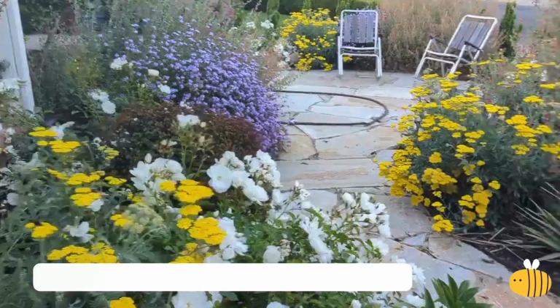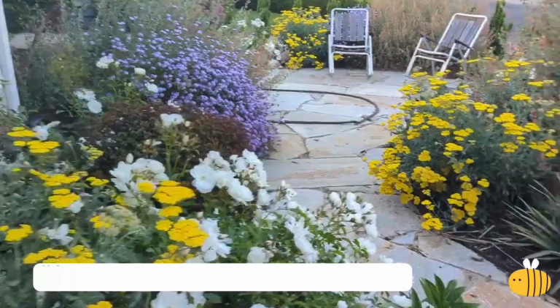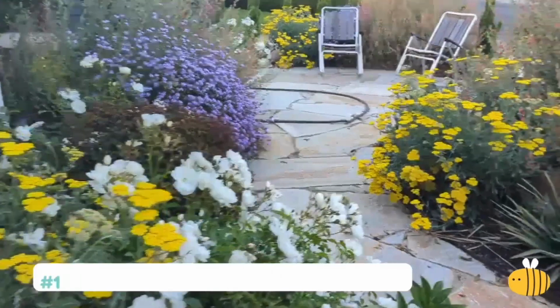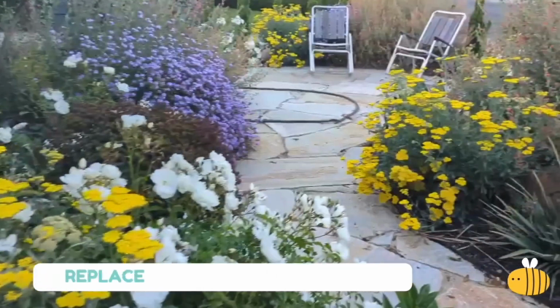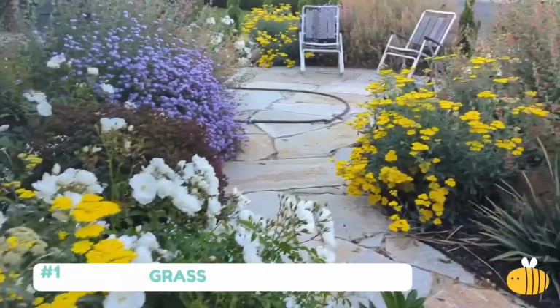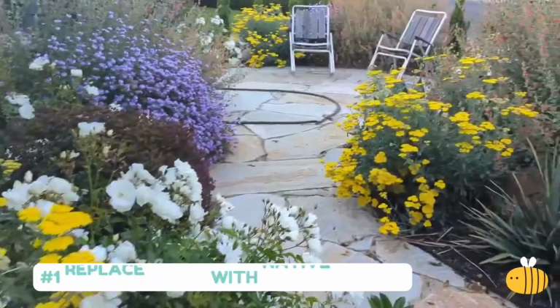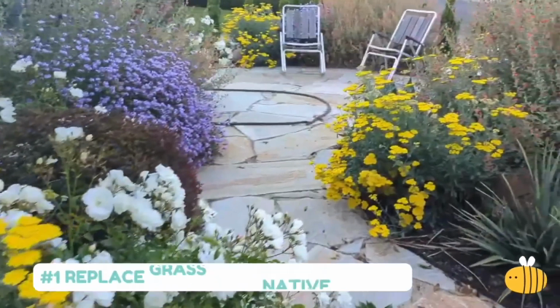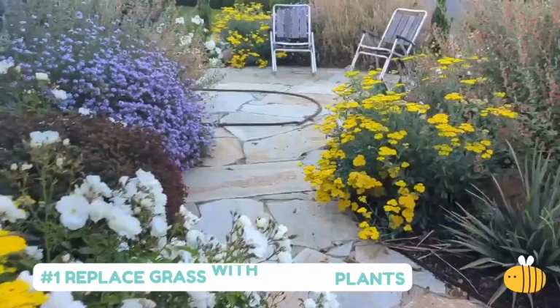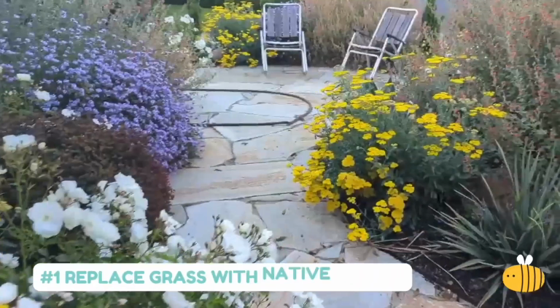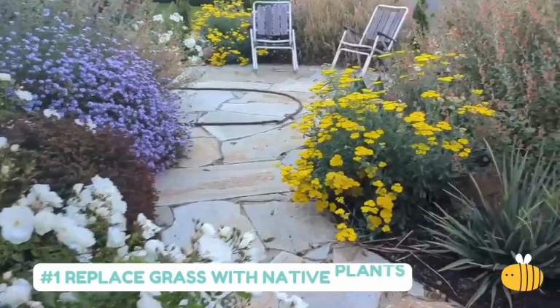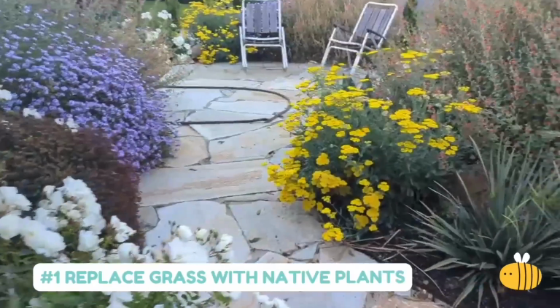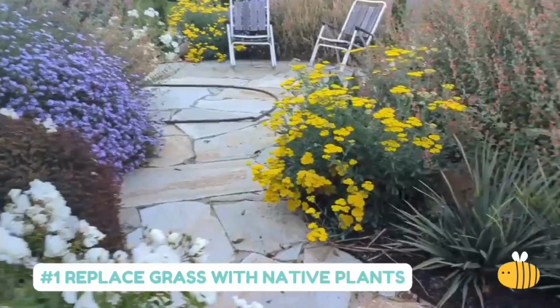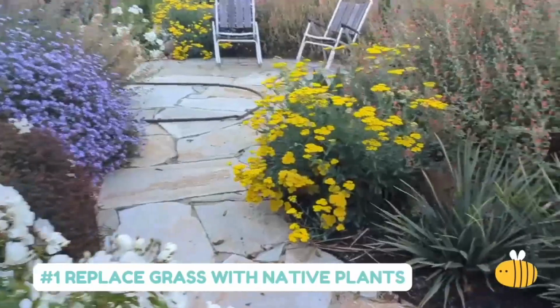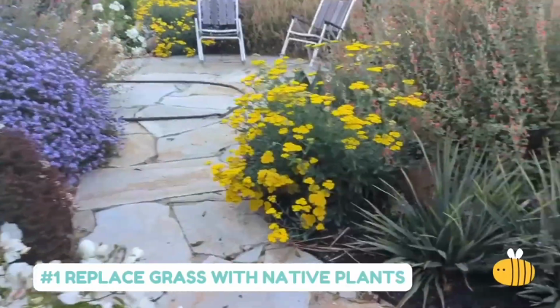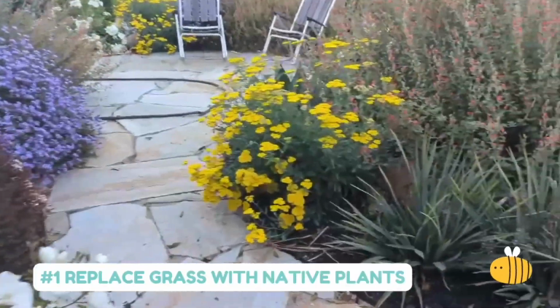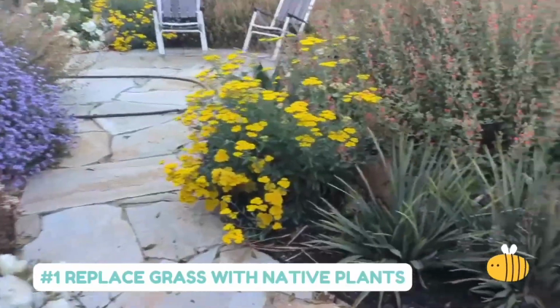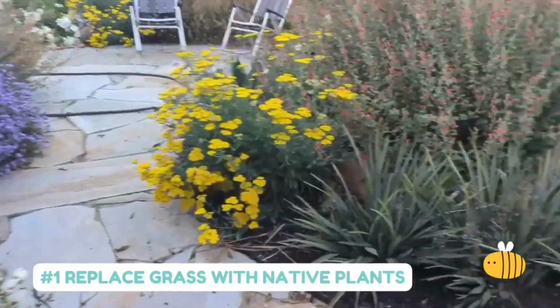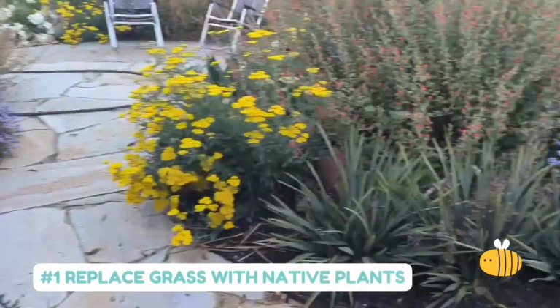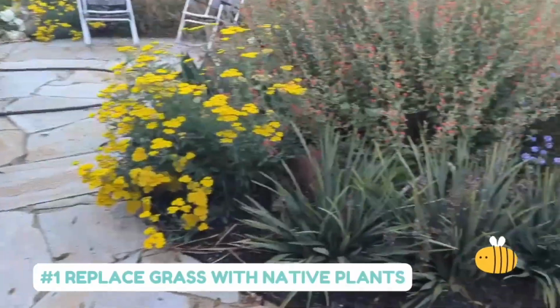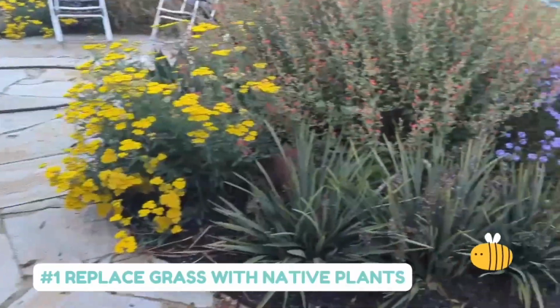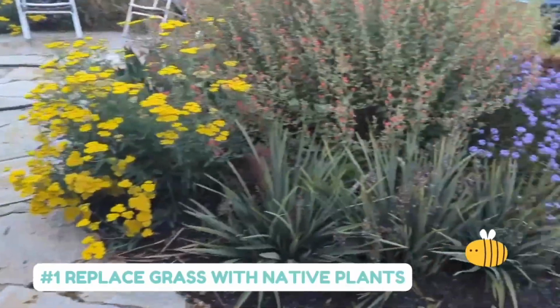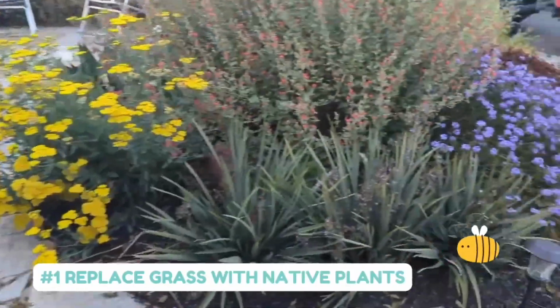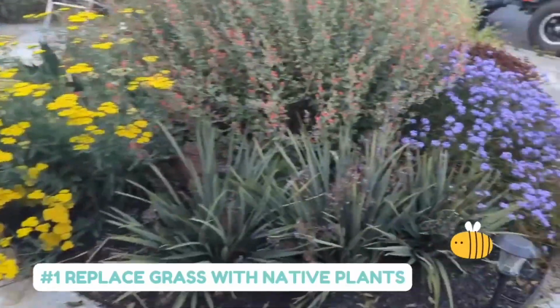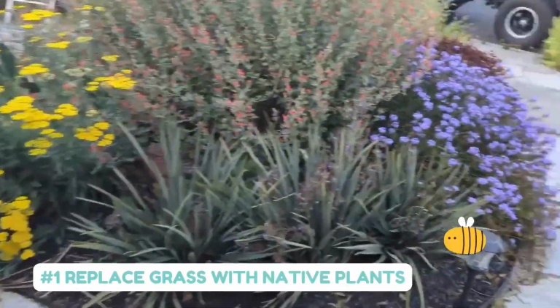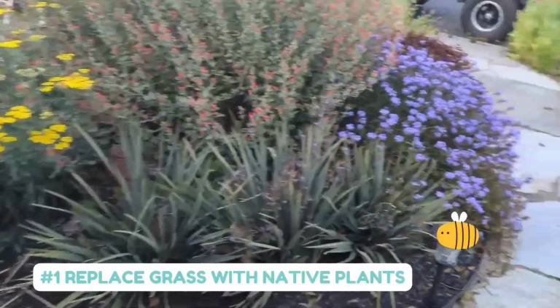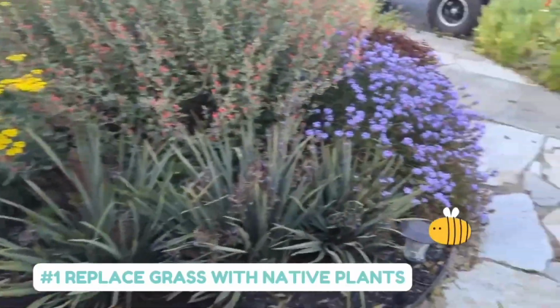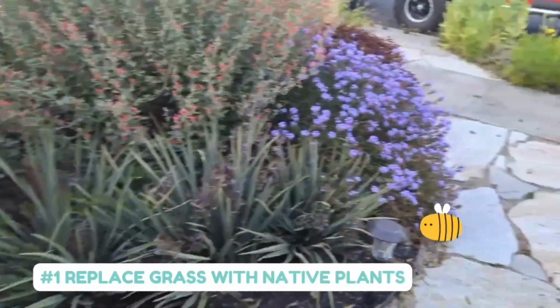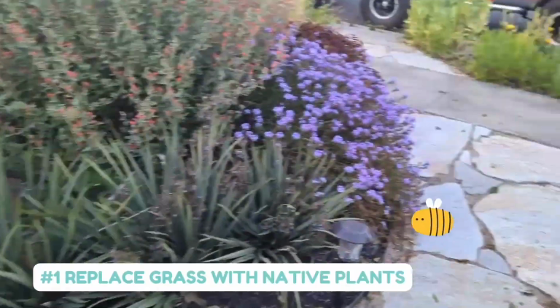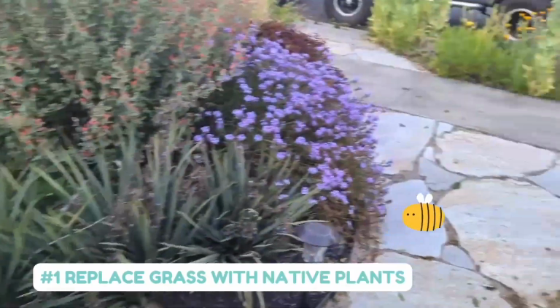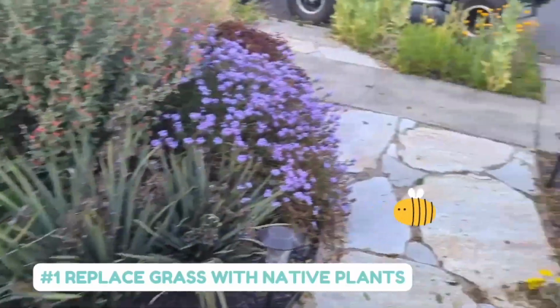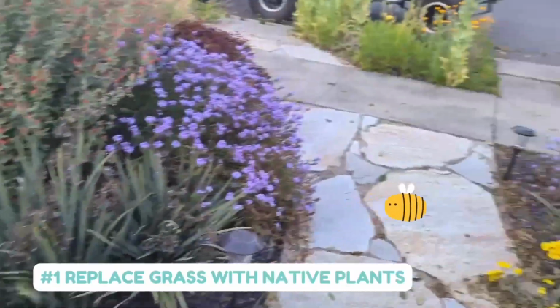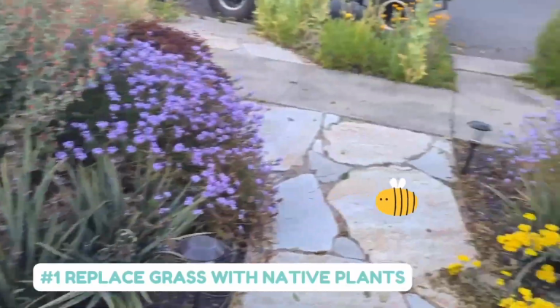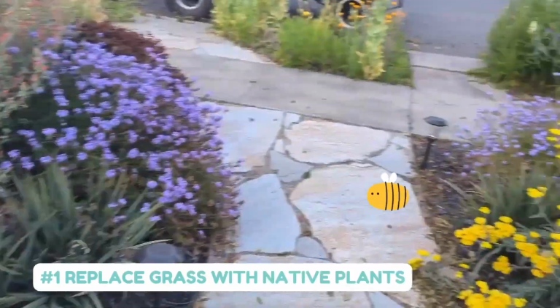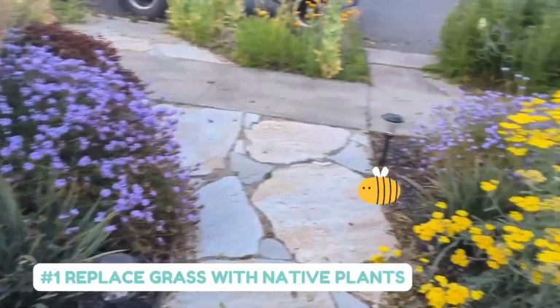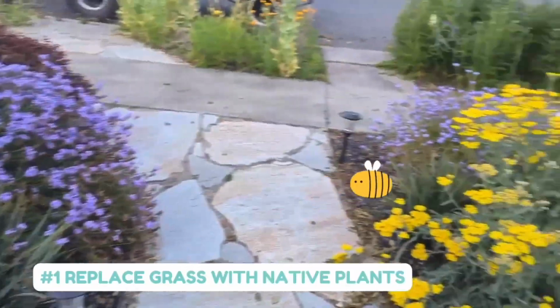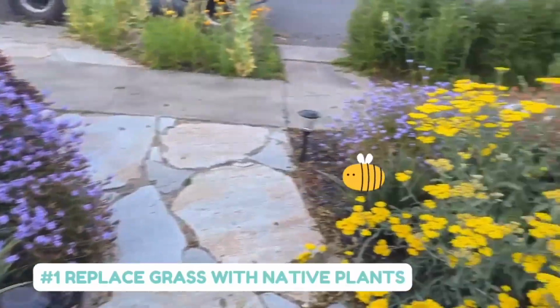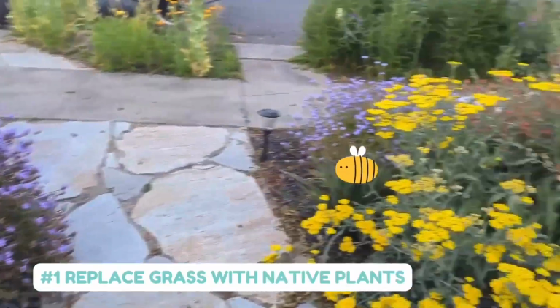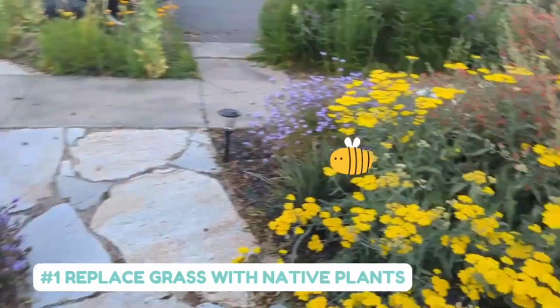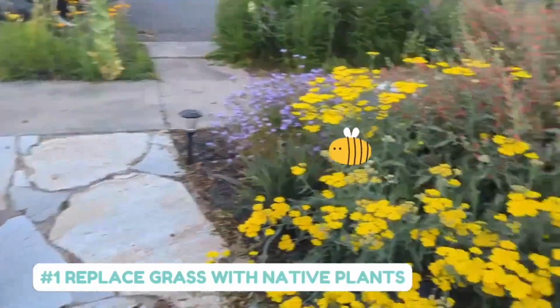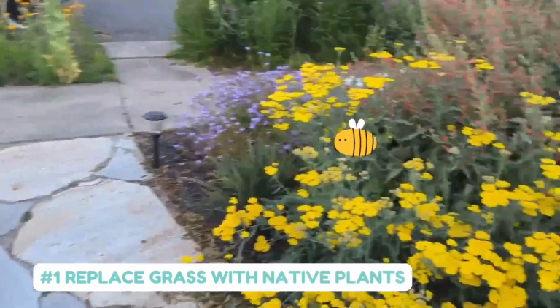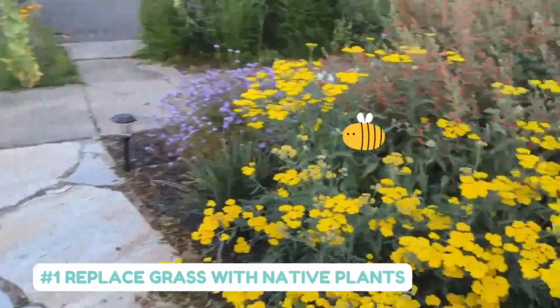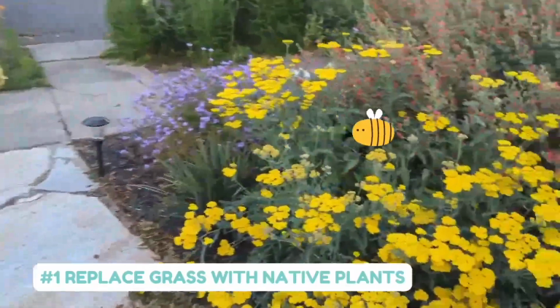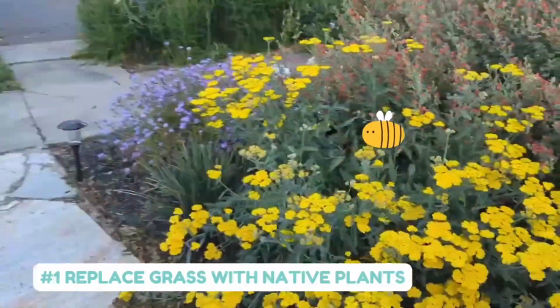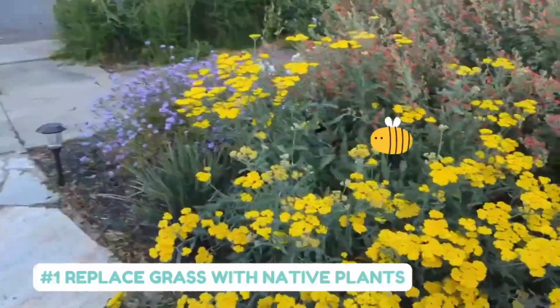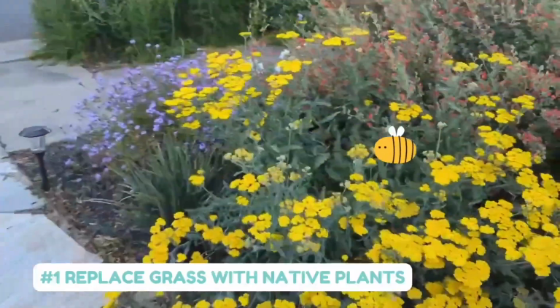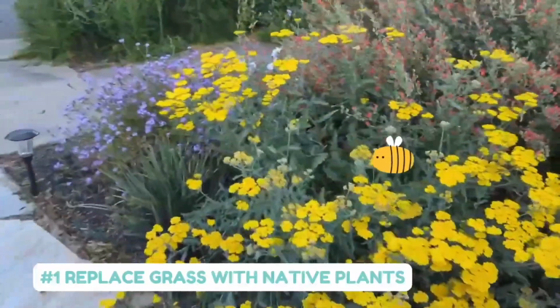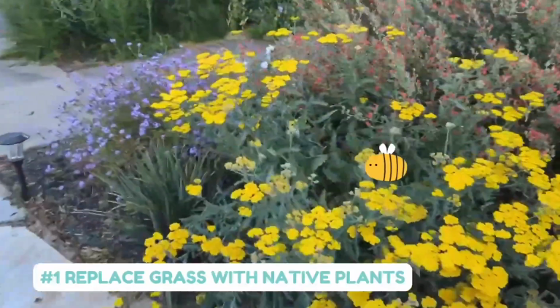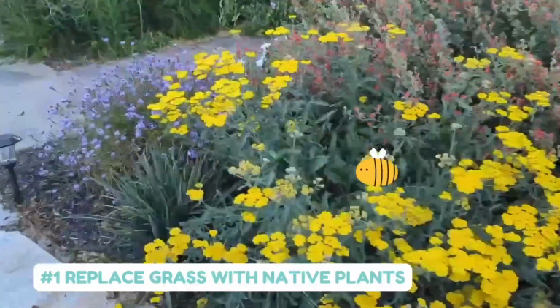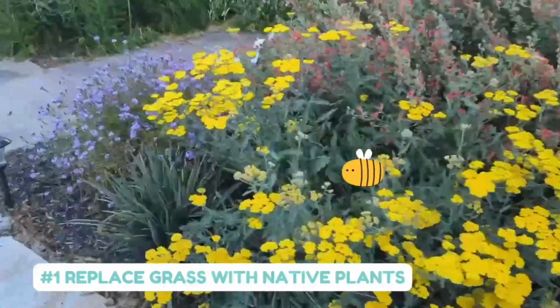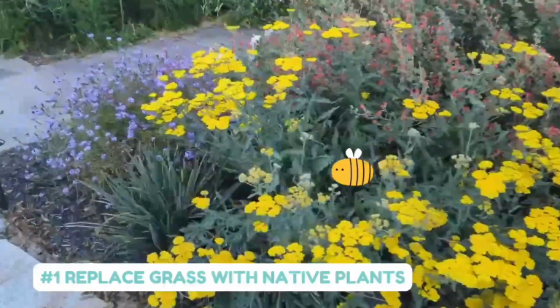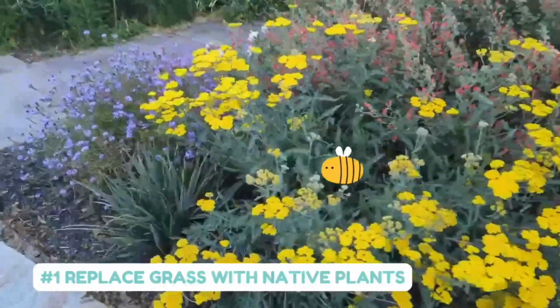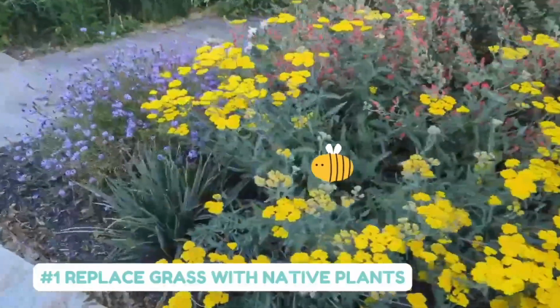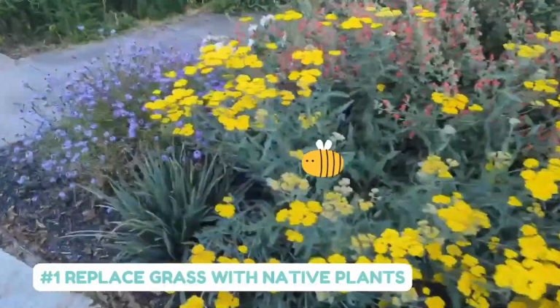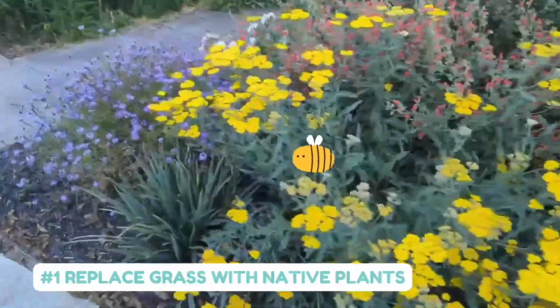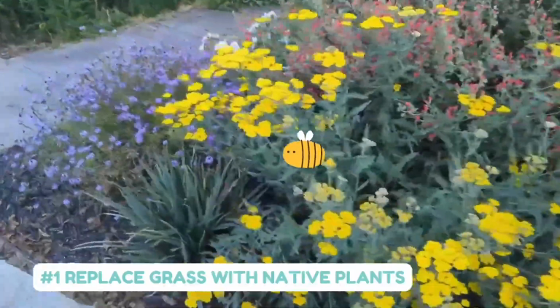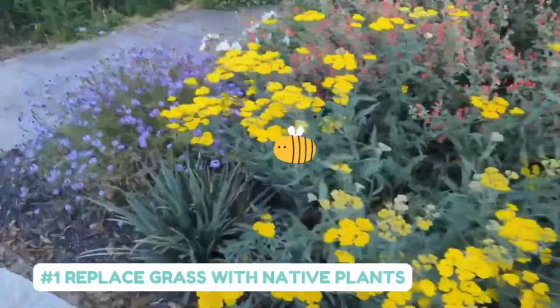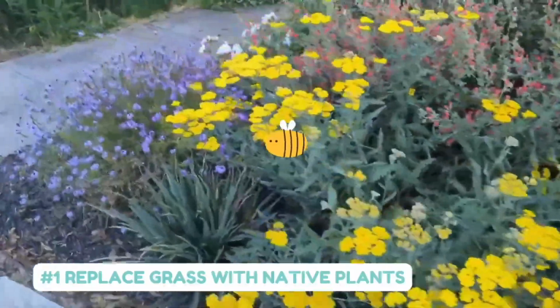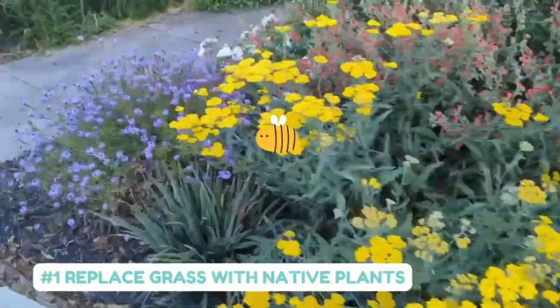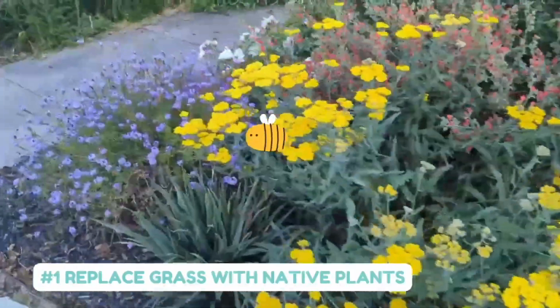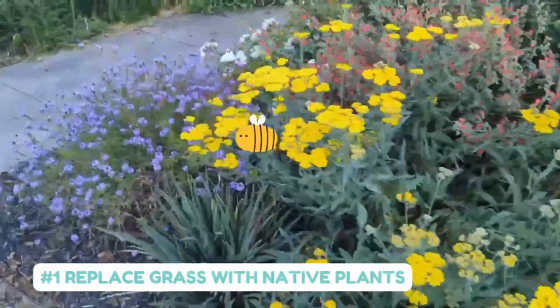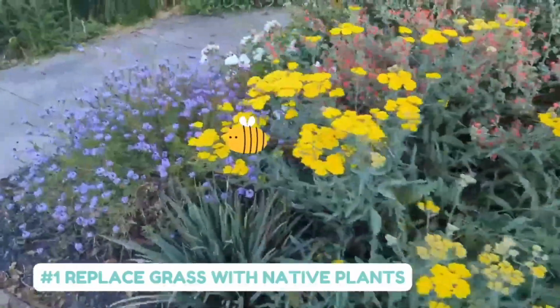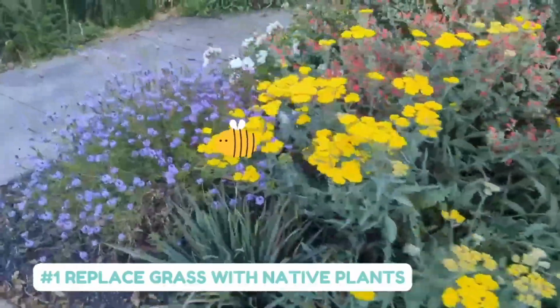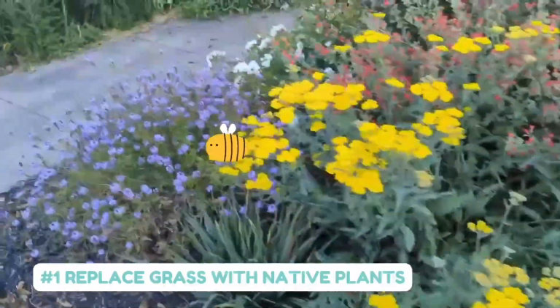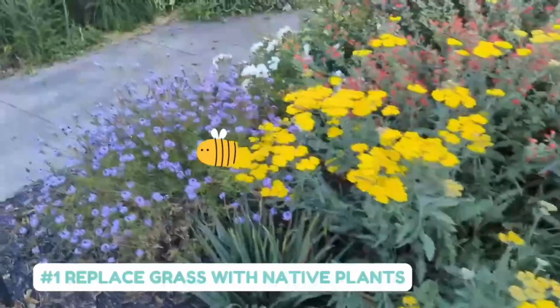Instead of planting a lawn, which takes a lot of water, try planting native and drought-resistant plants.